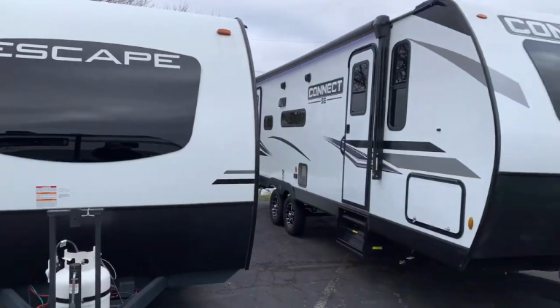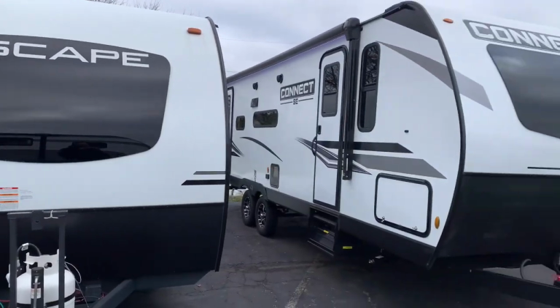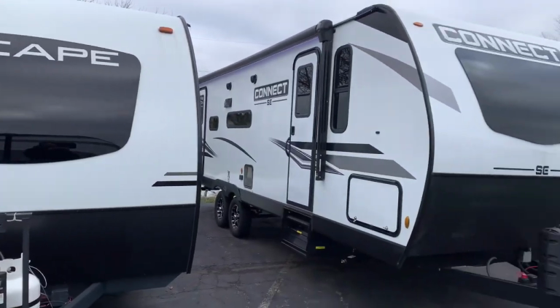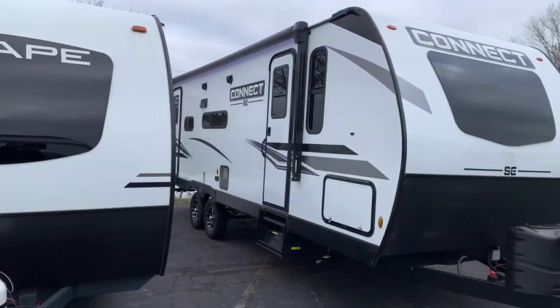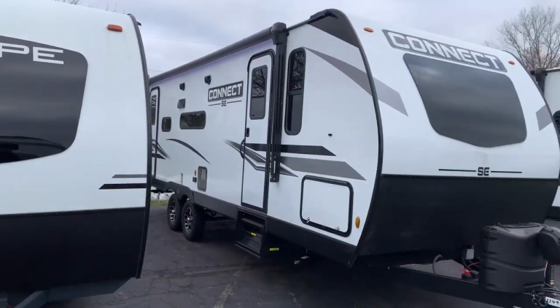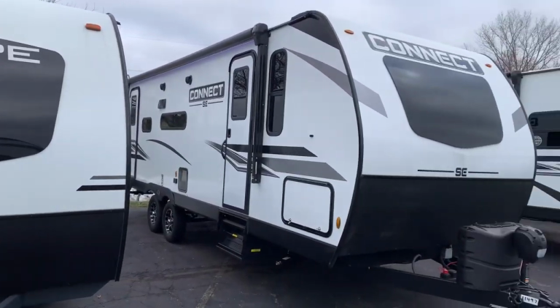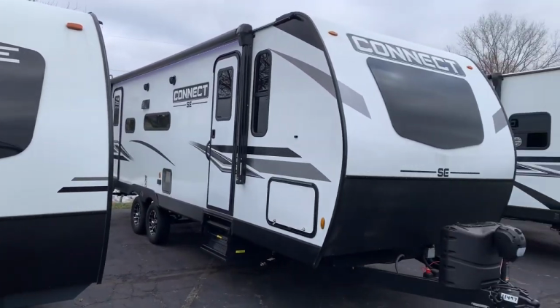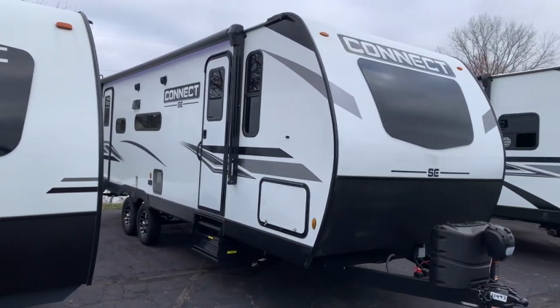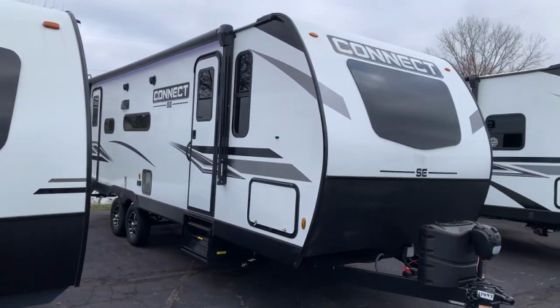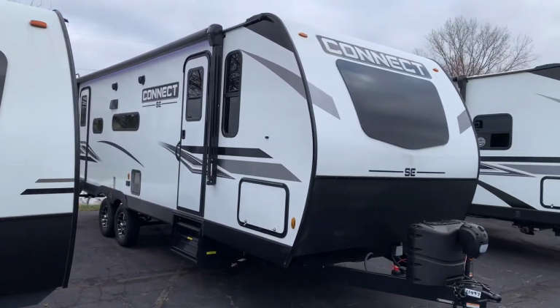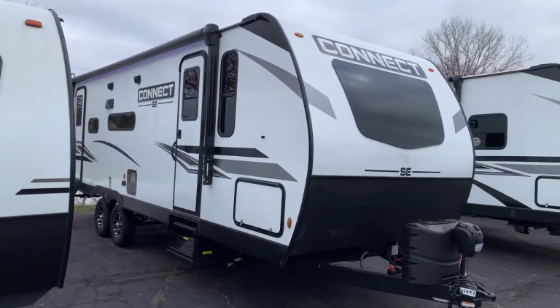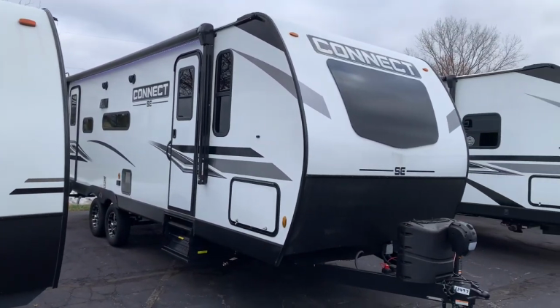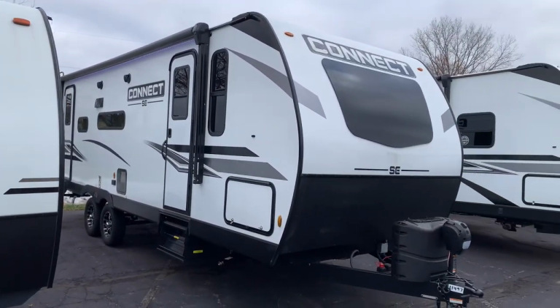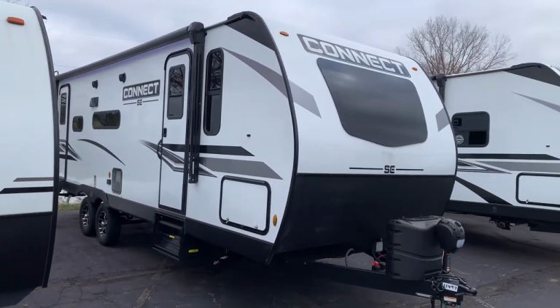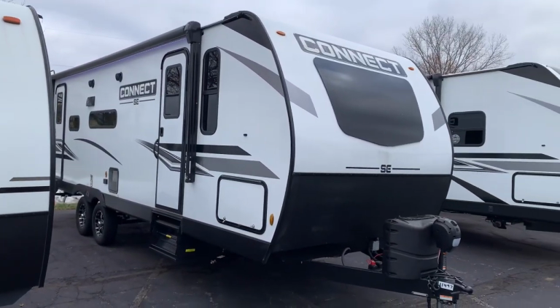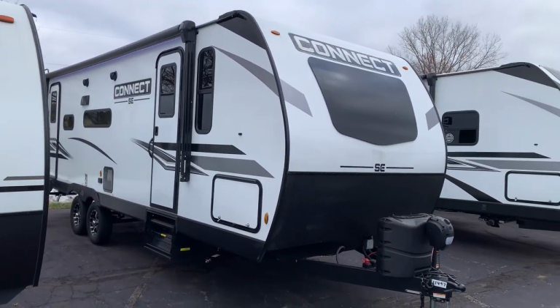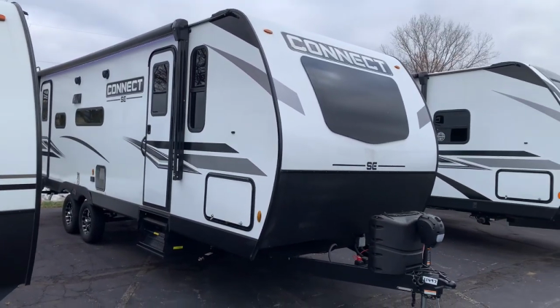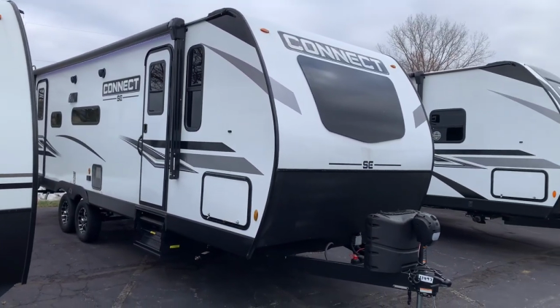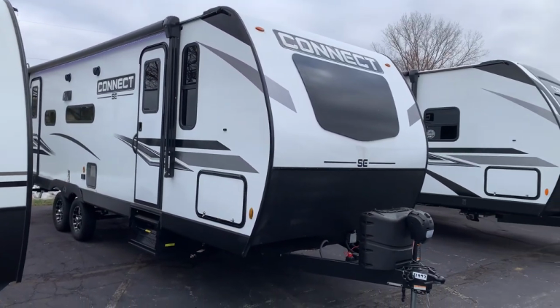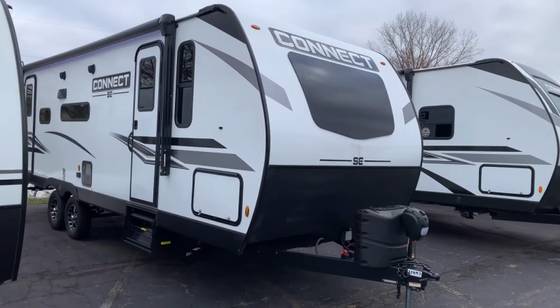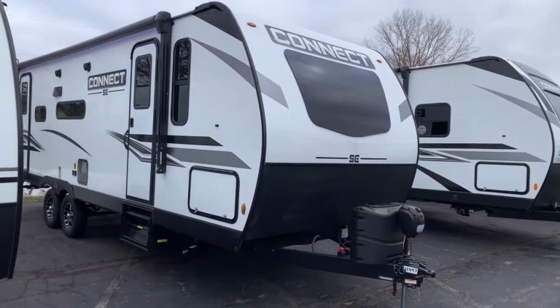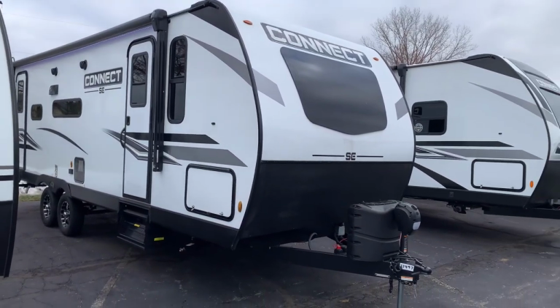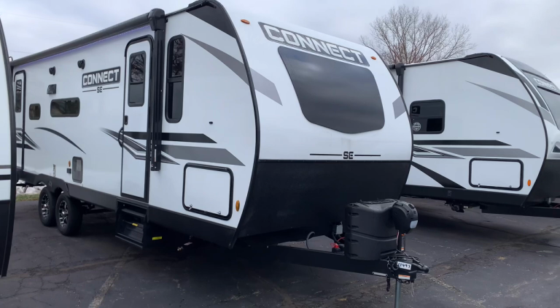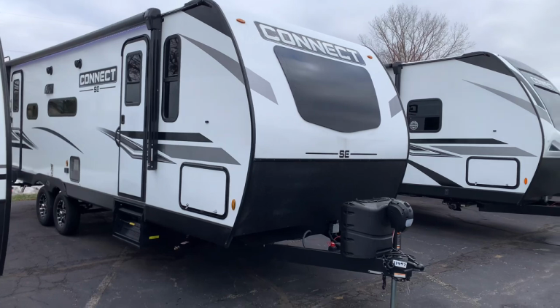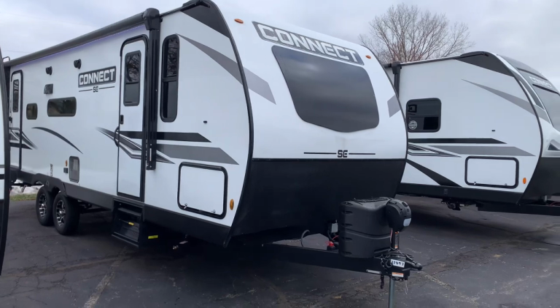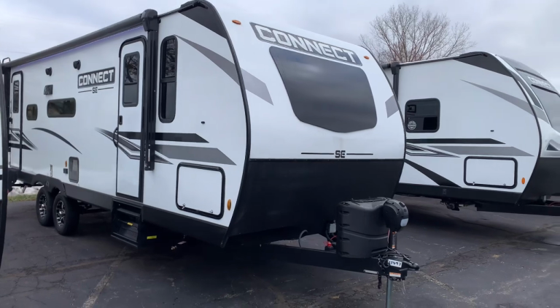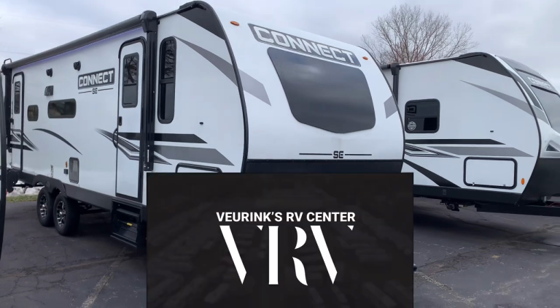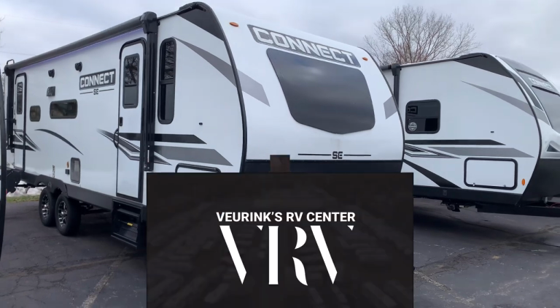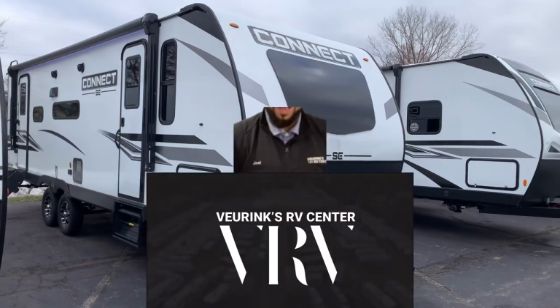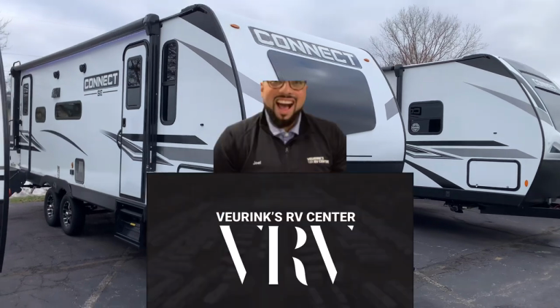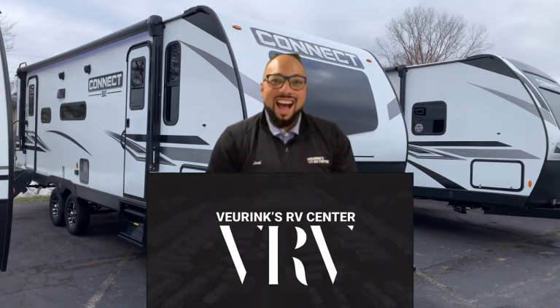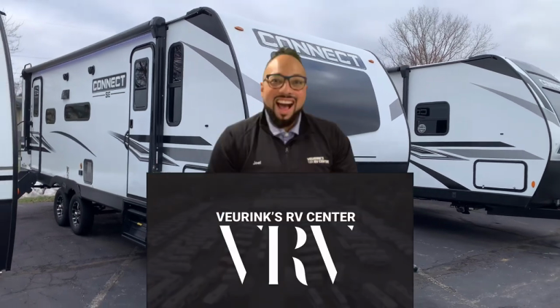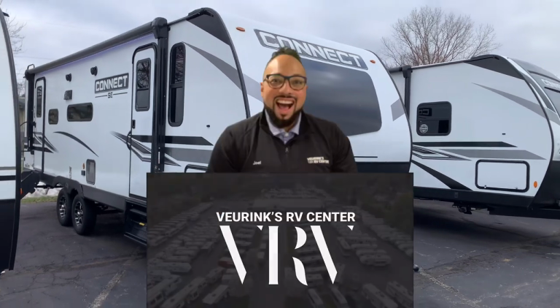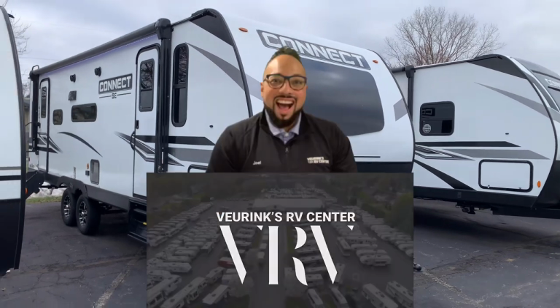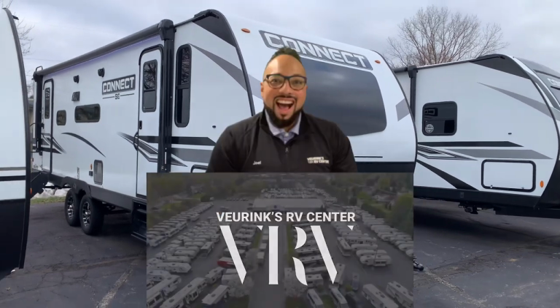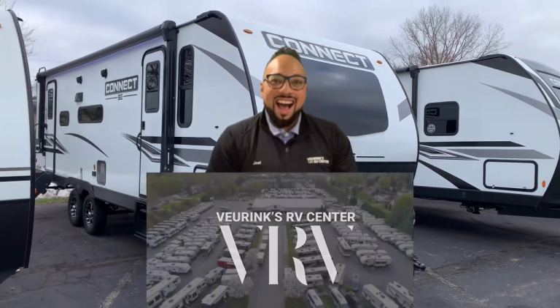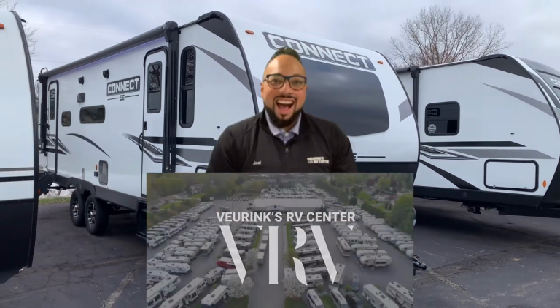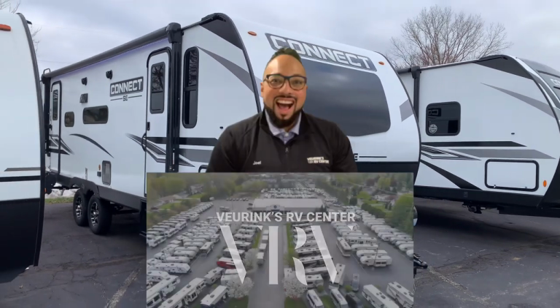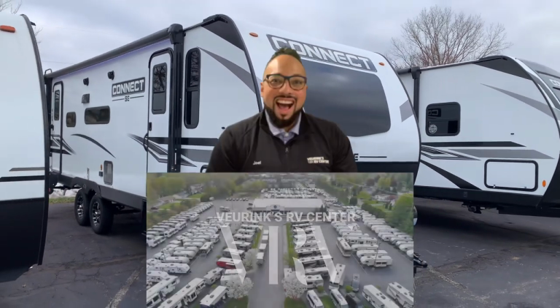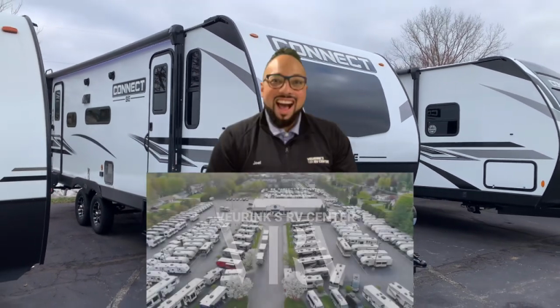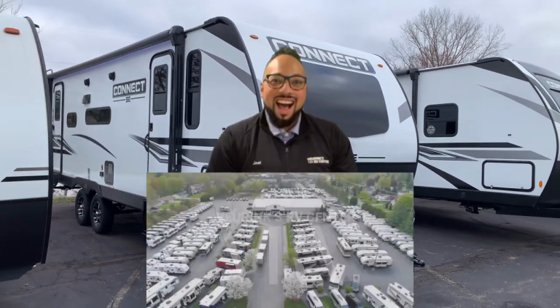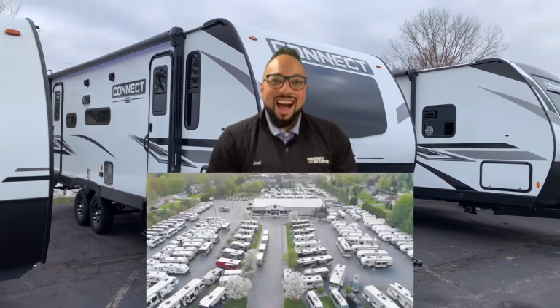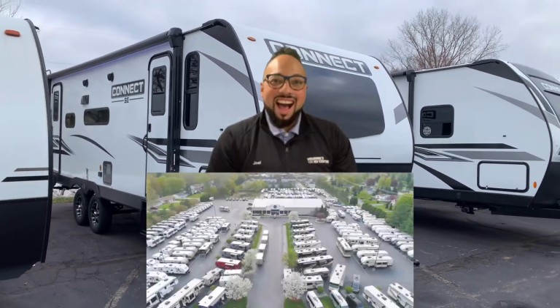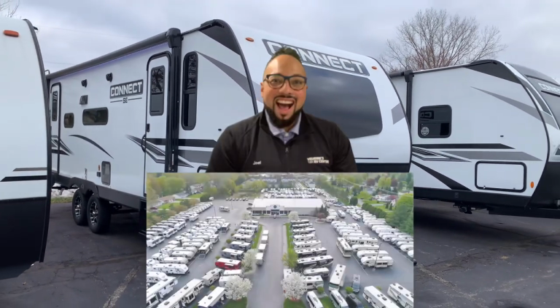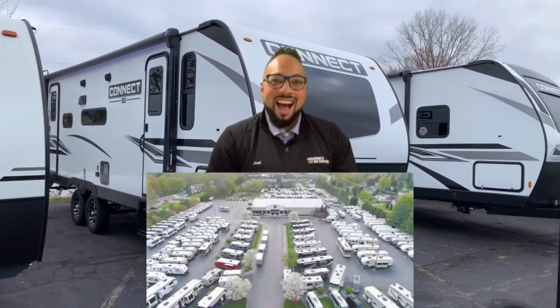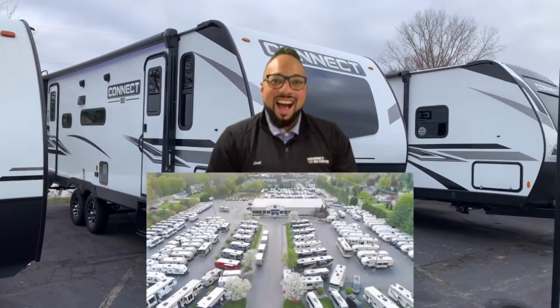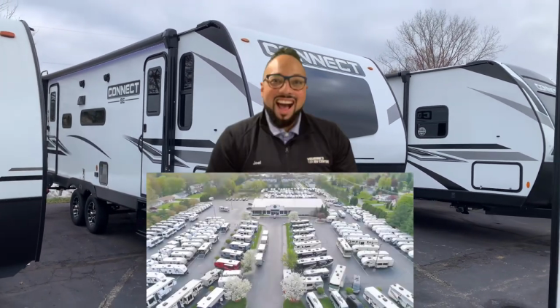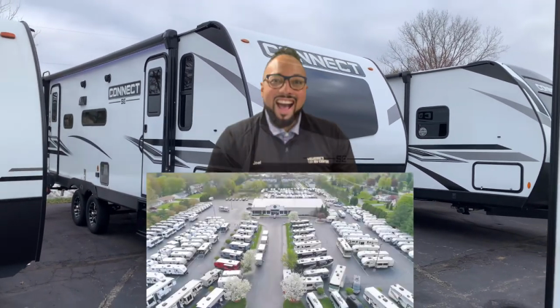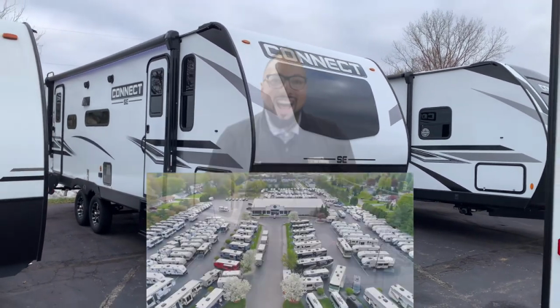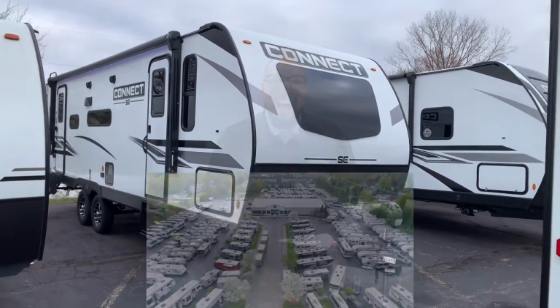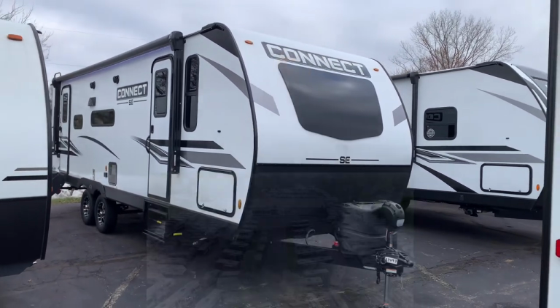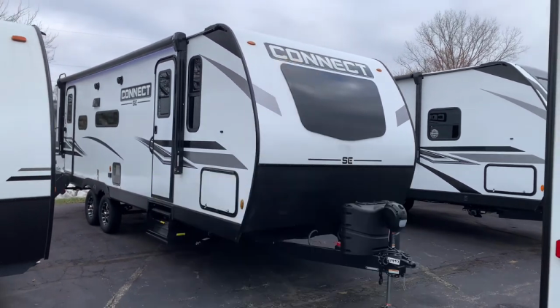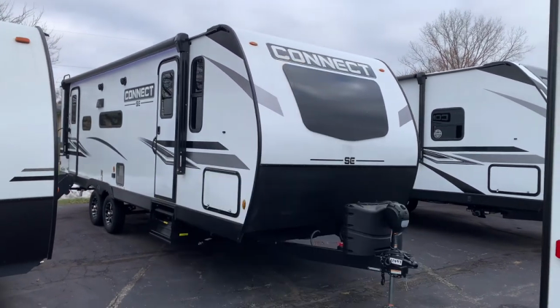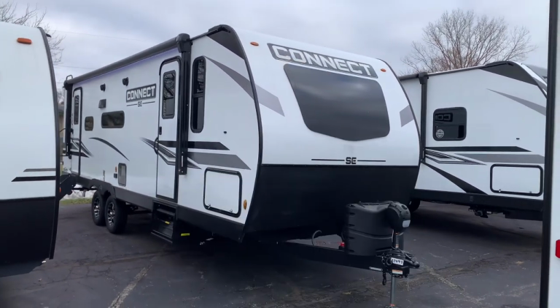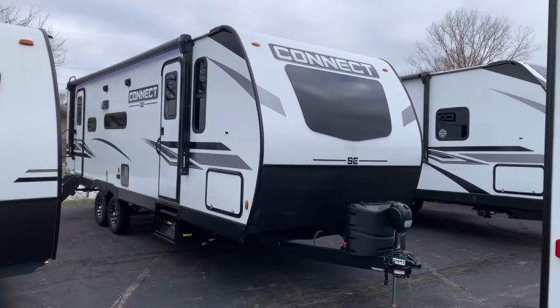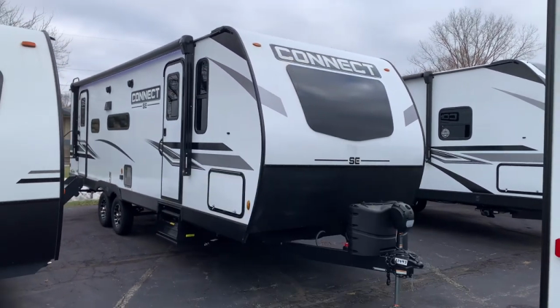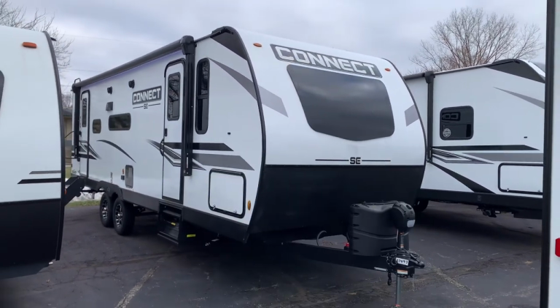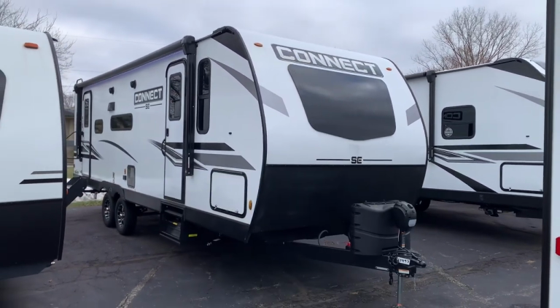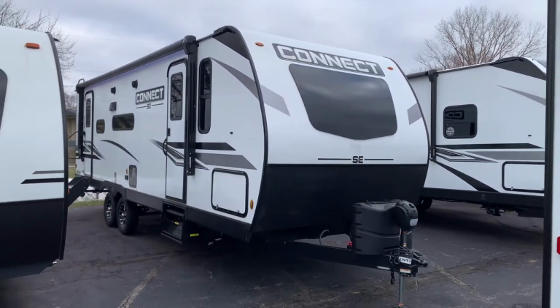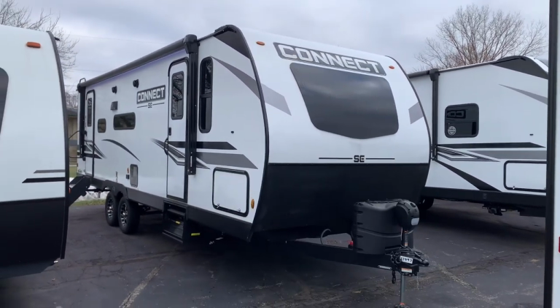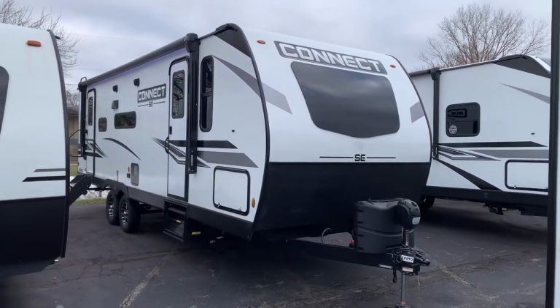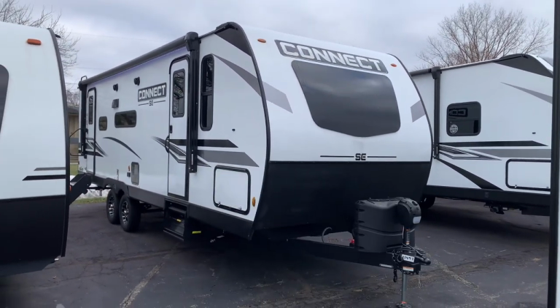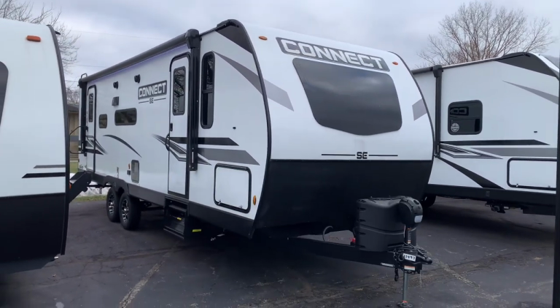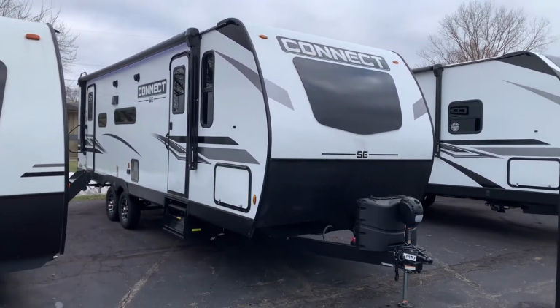Hello and welcome. Thanks for watching this video. I'm Joel from Veering's RV Center and let's talk about this Connect.